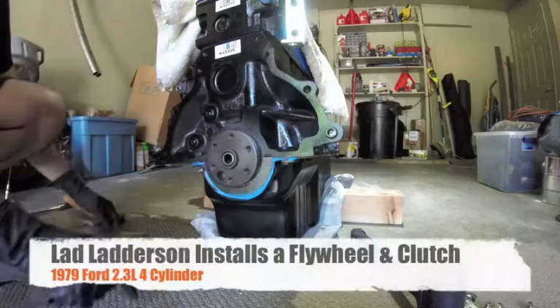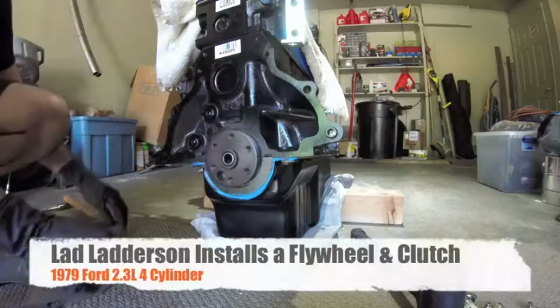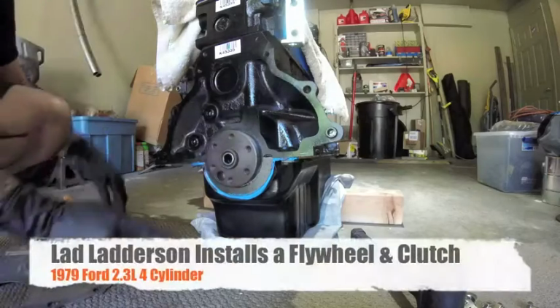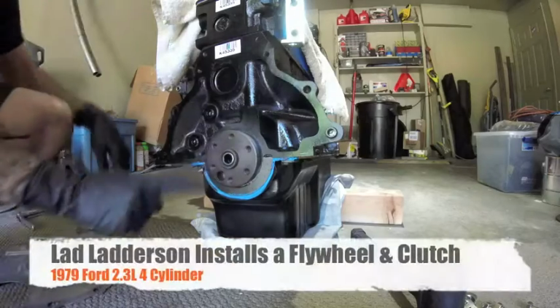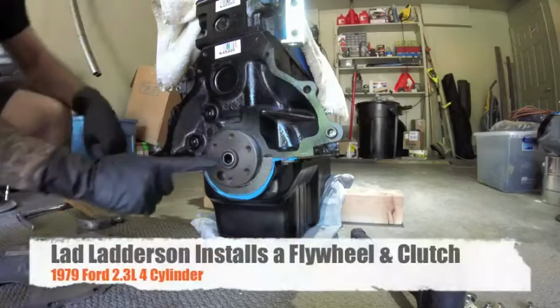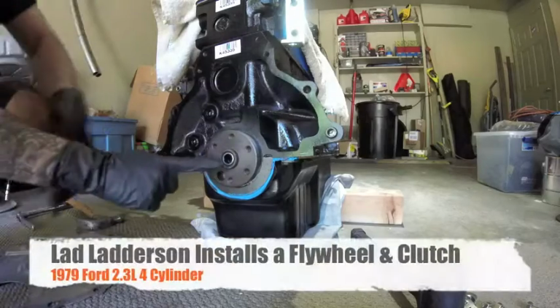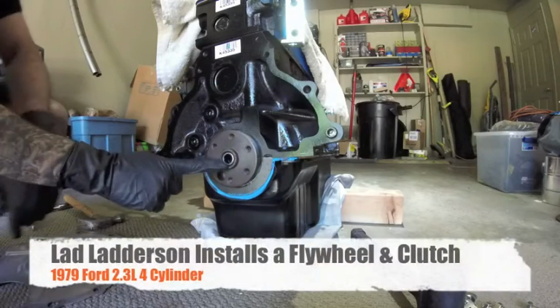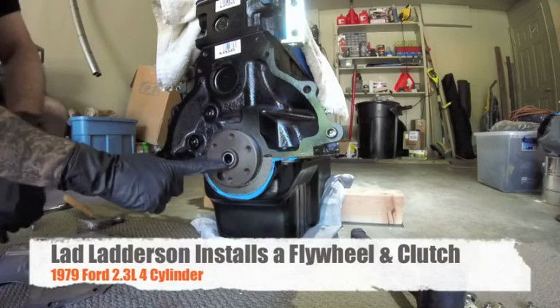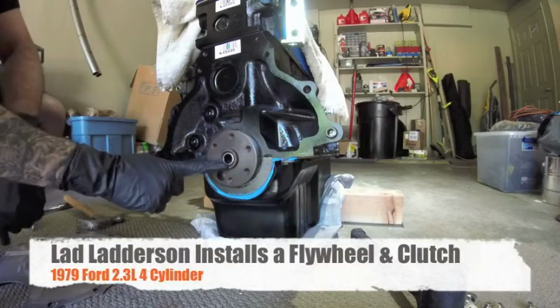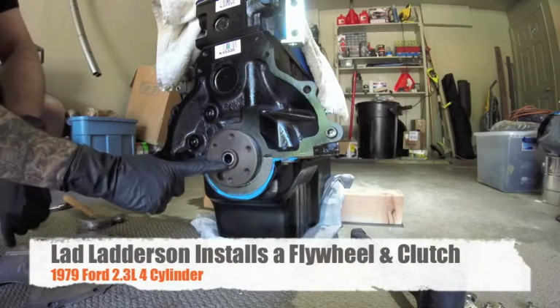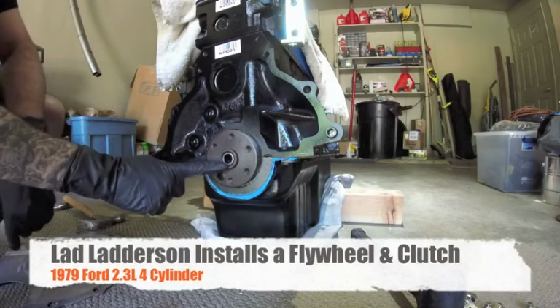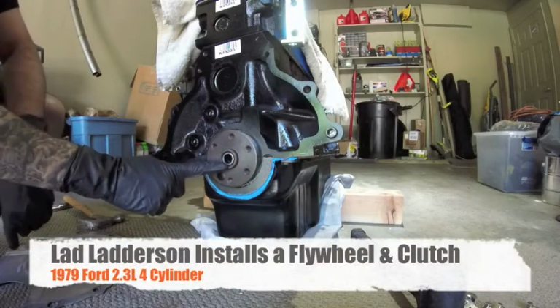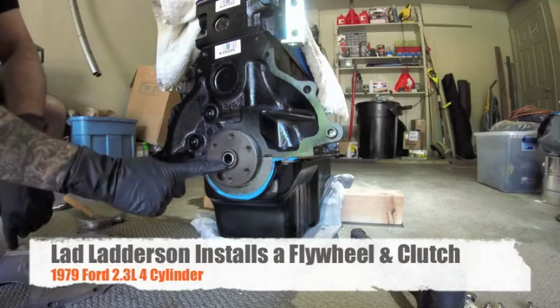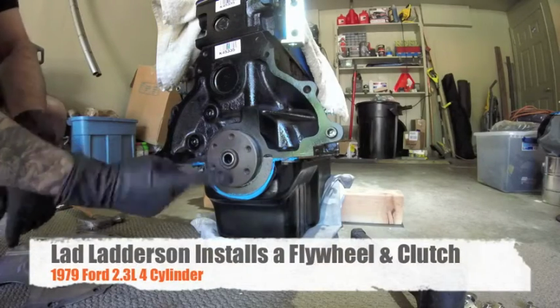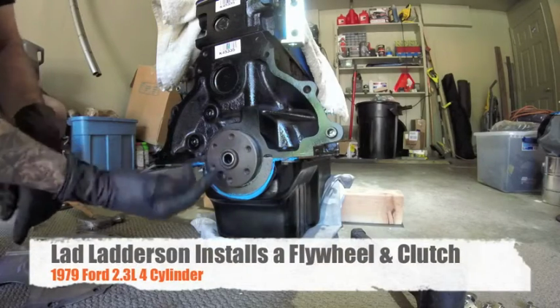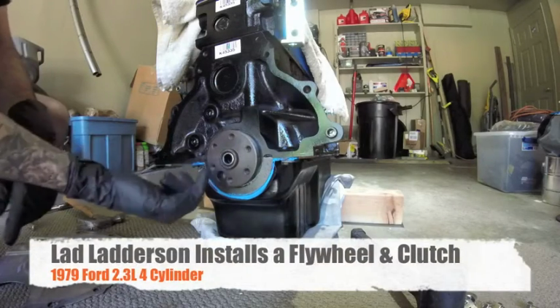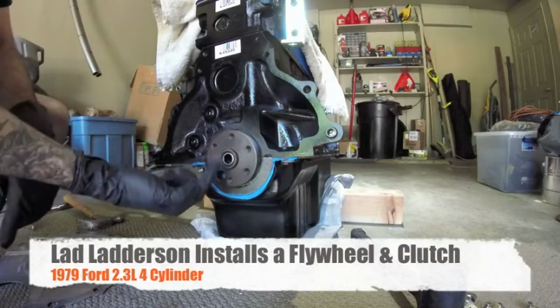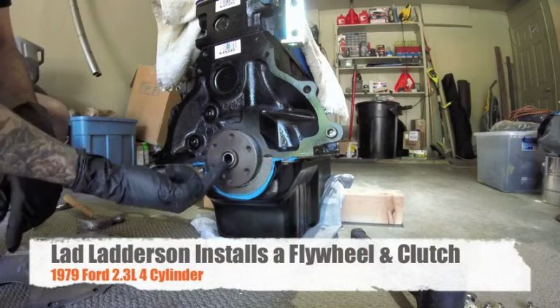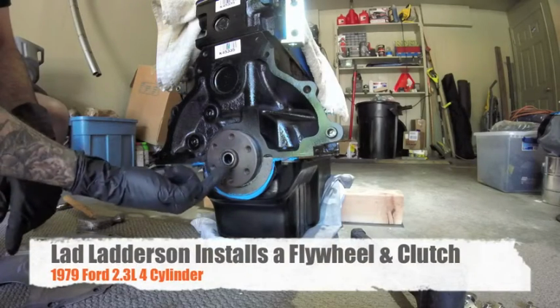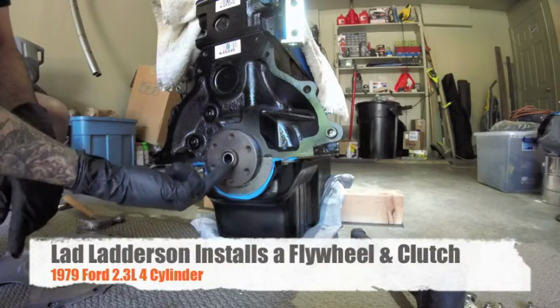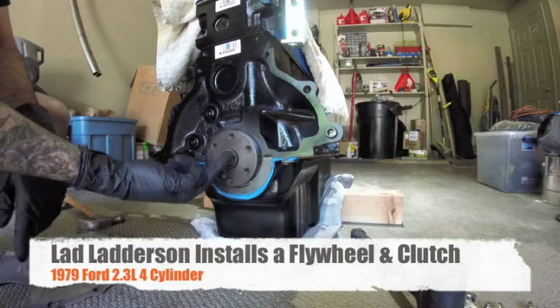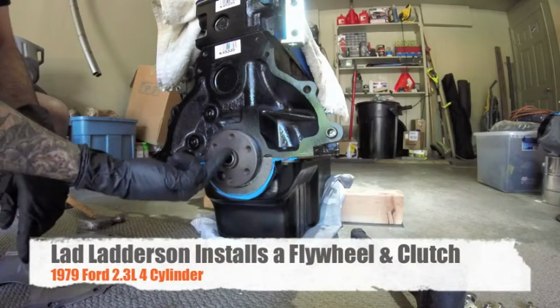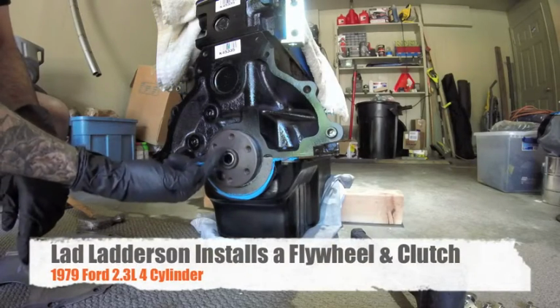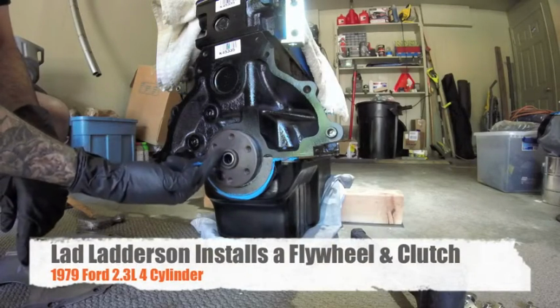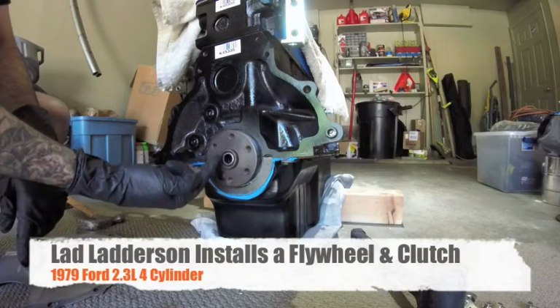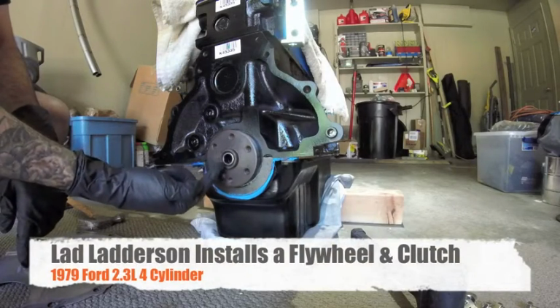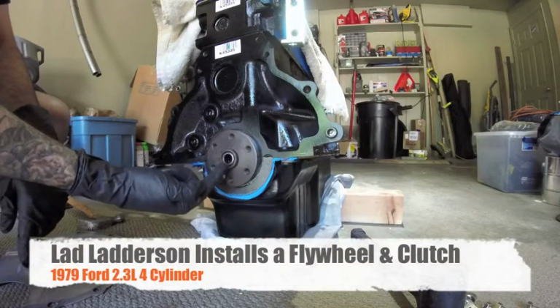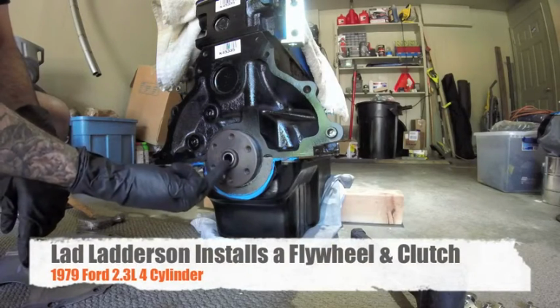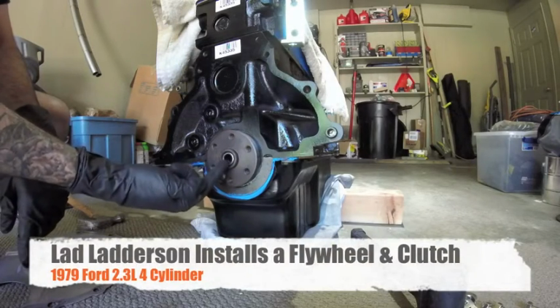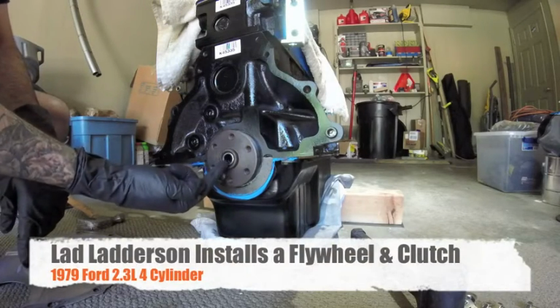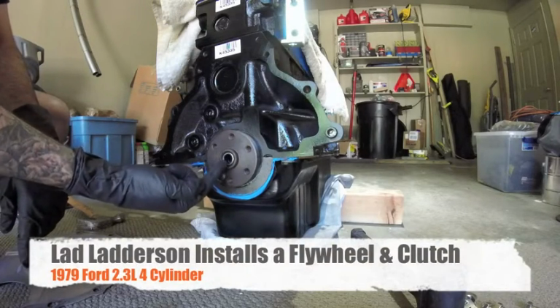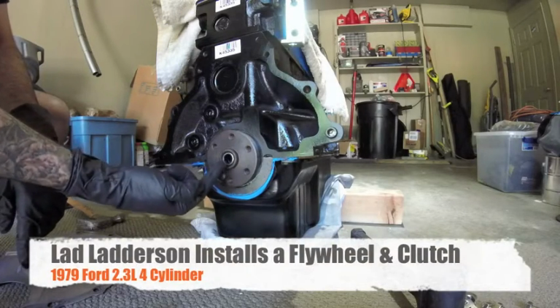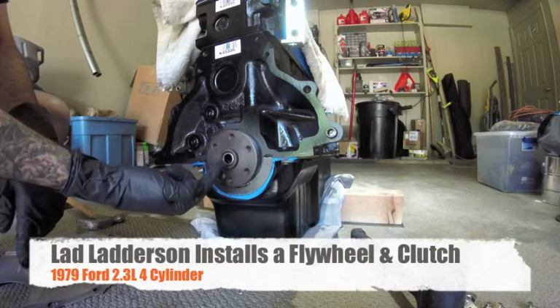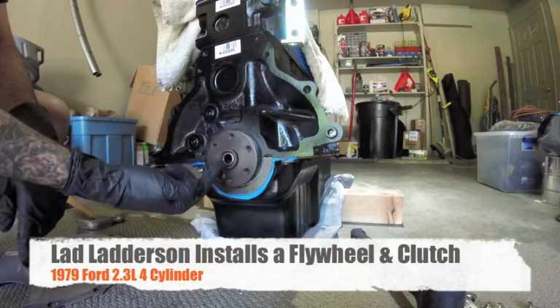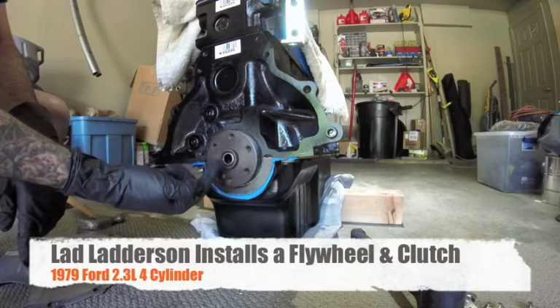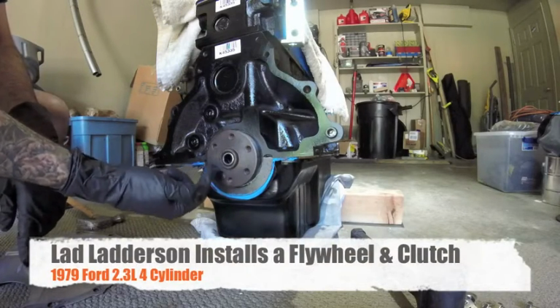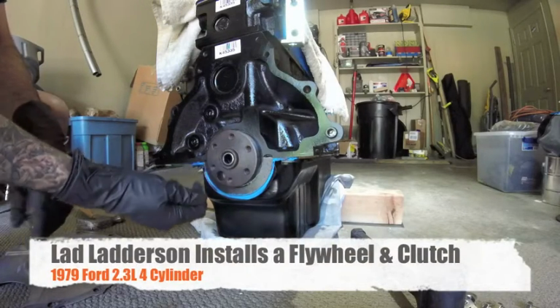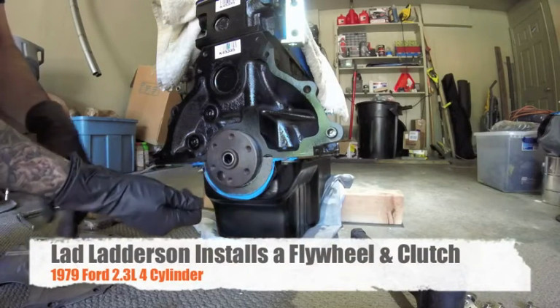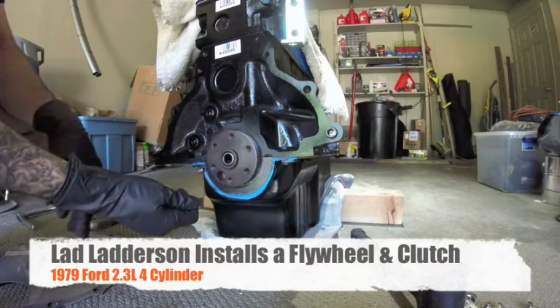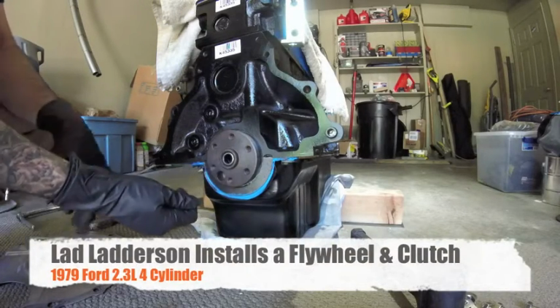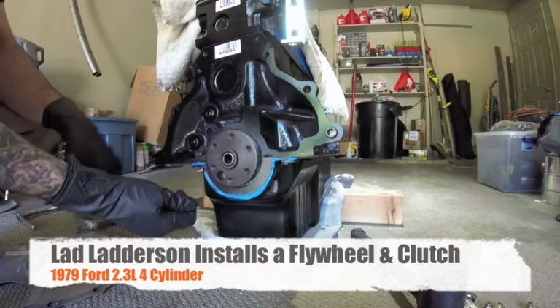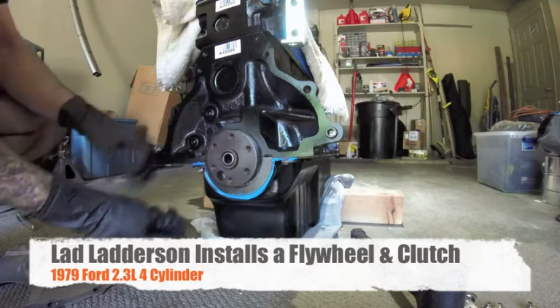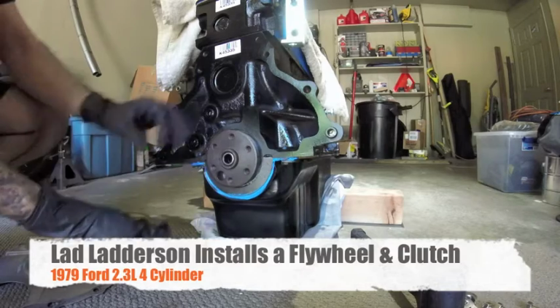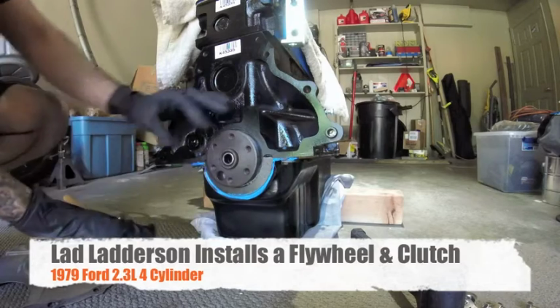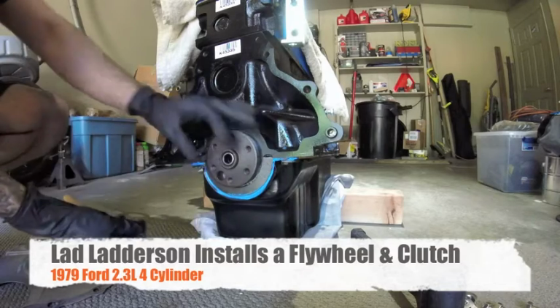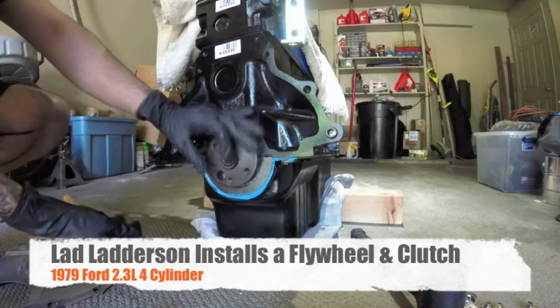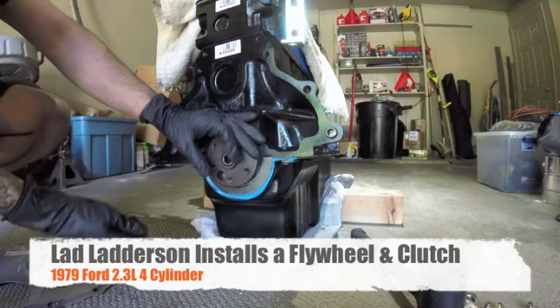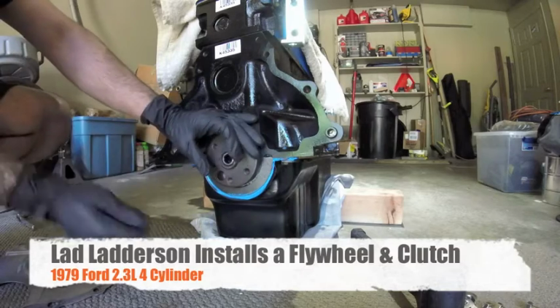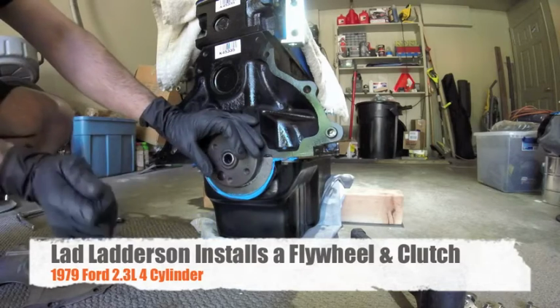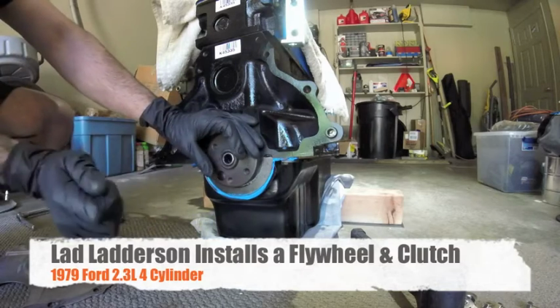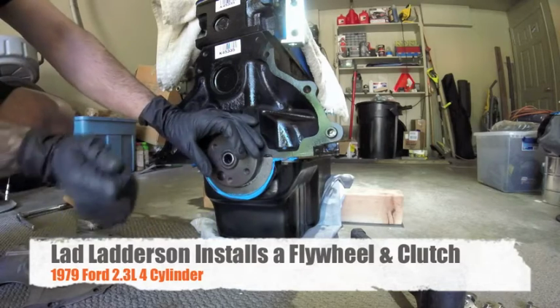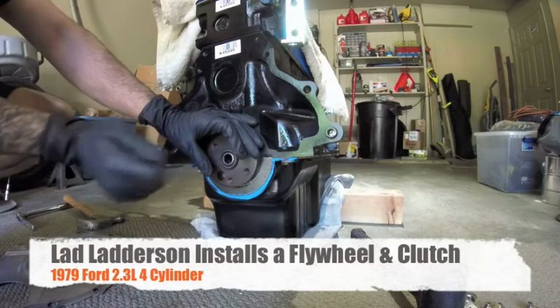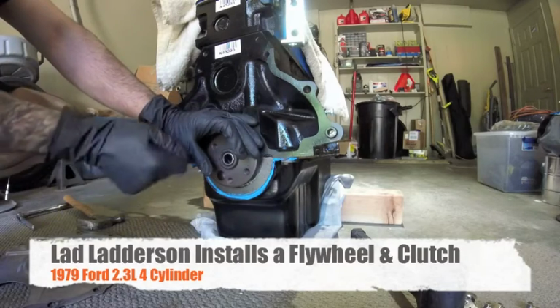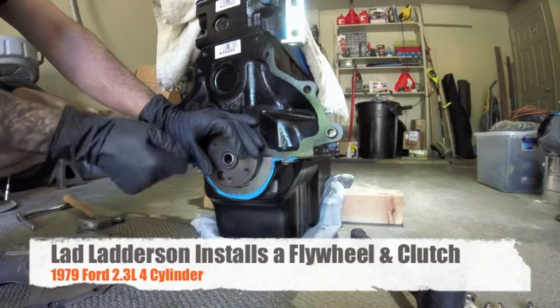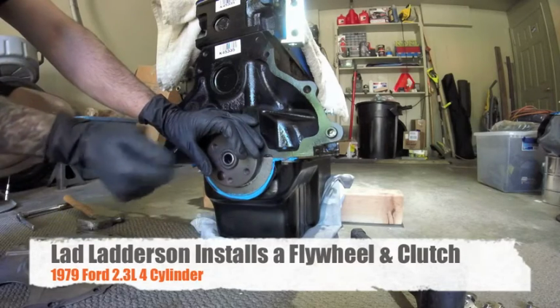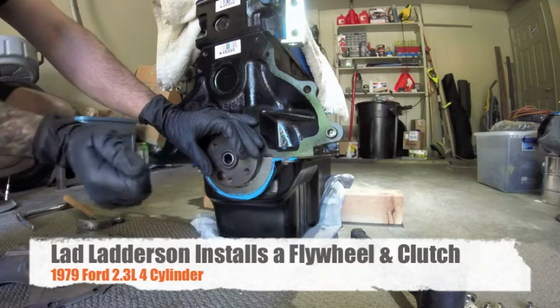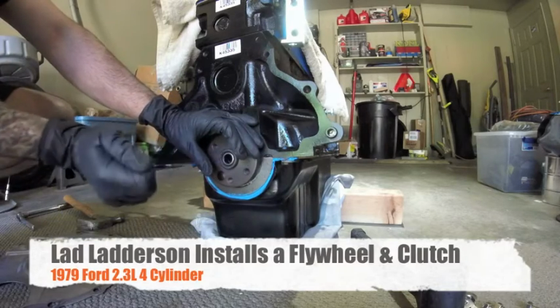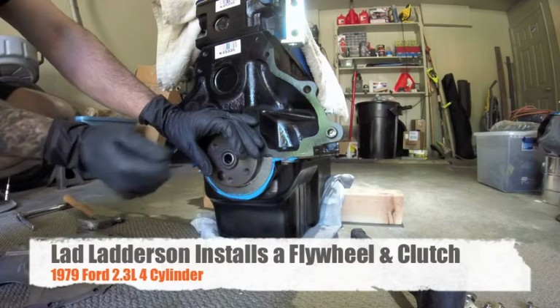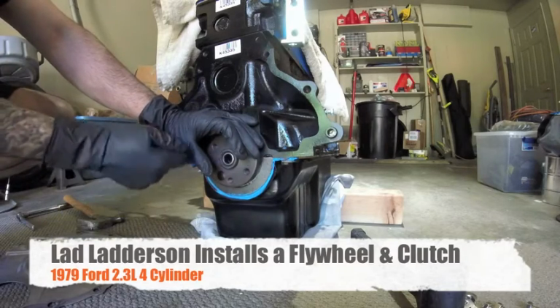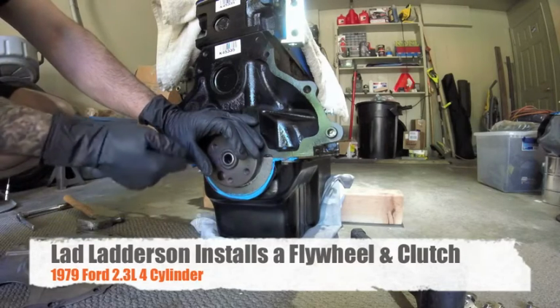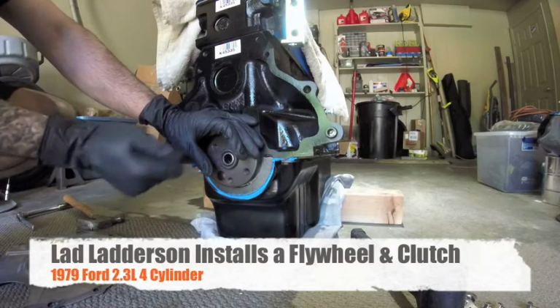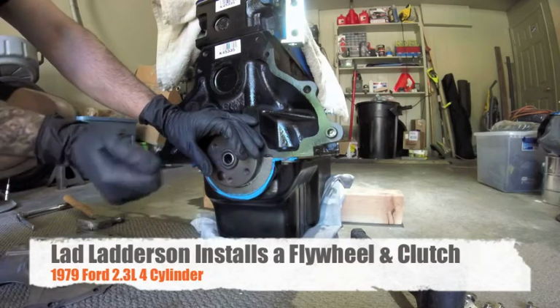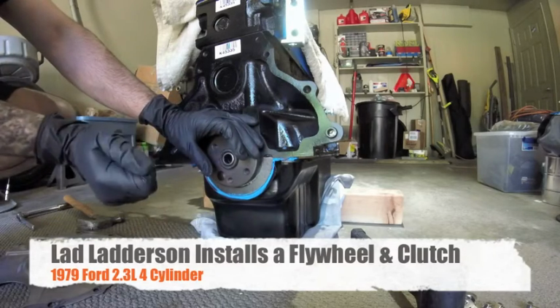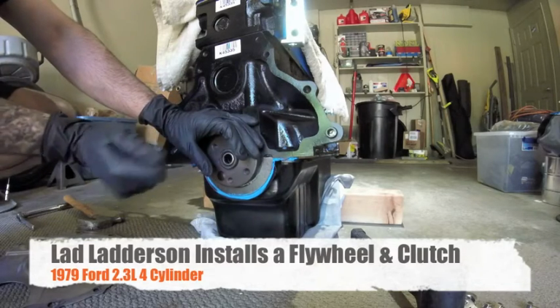What's up YouTube, Vlad Laderson here, installing a flywheel and clutch today on this Ford 1979 2.3 liter.